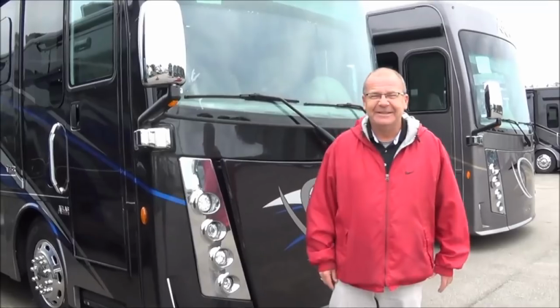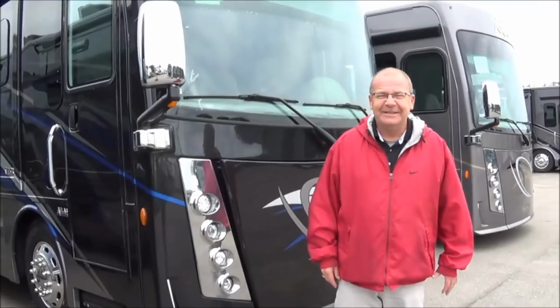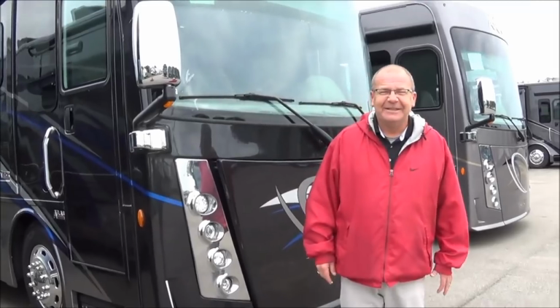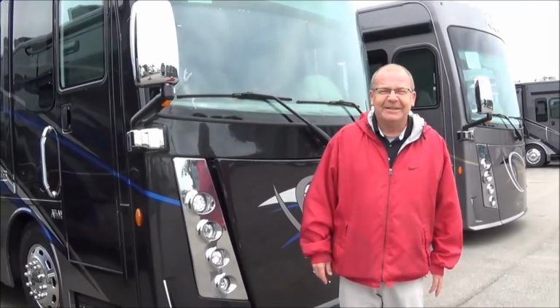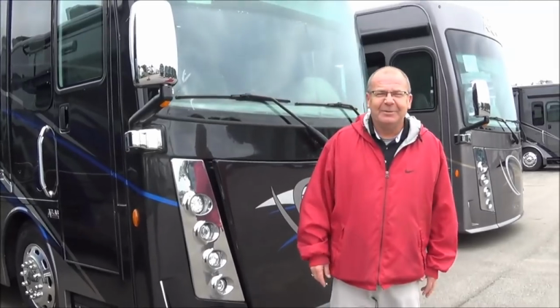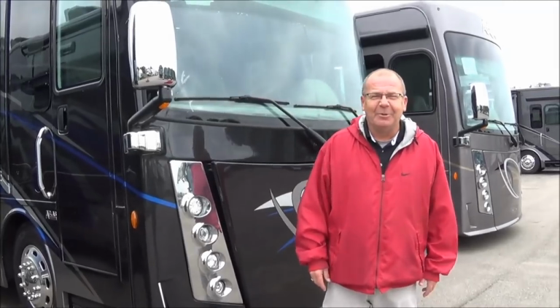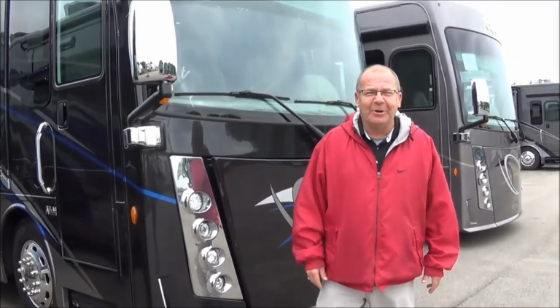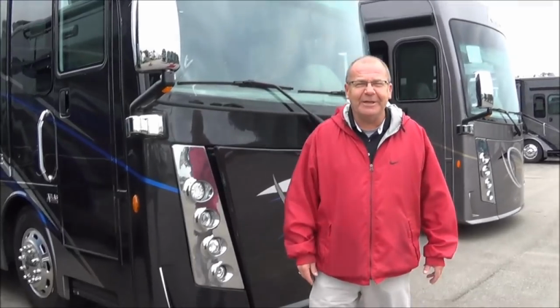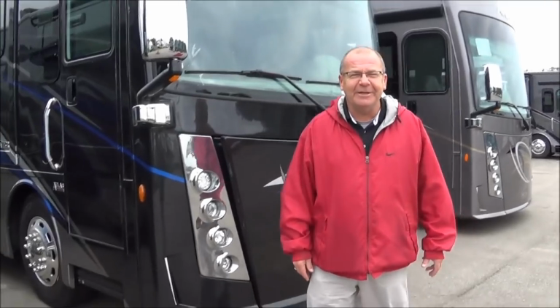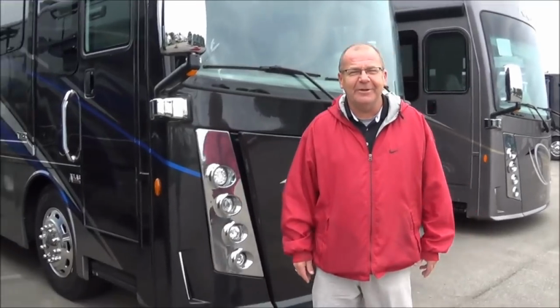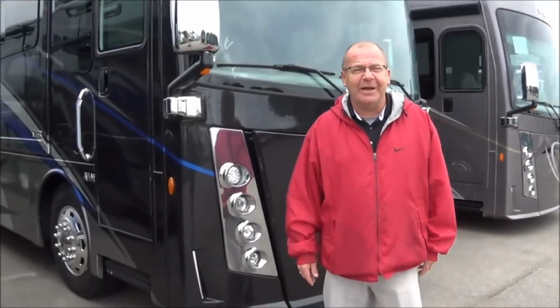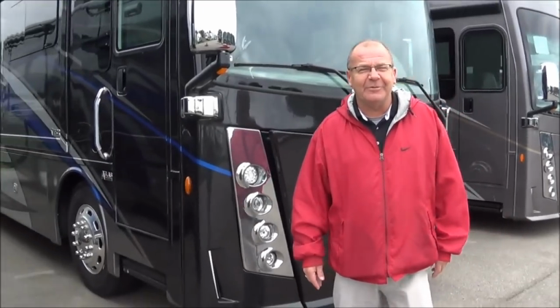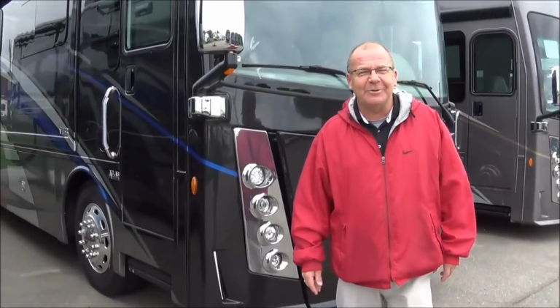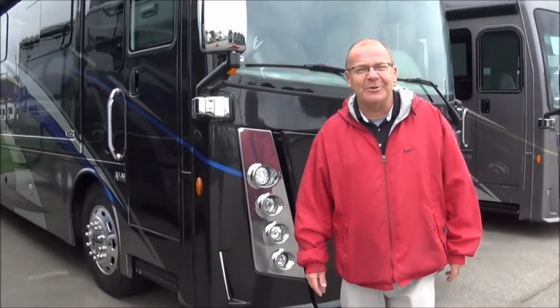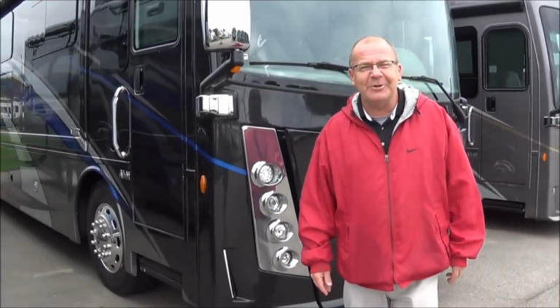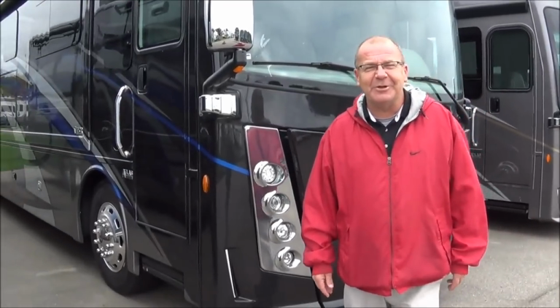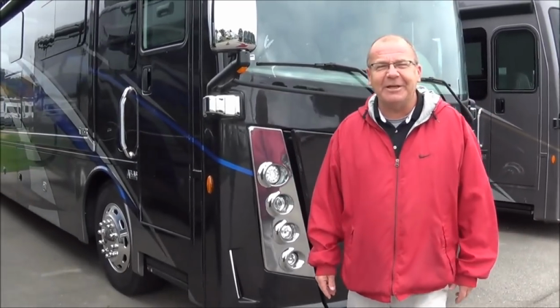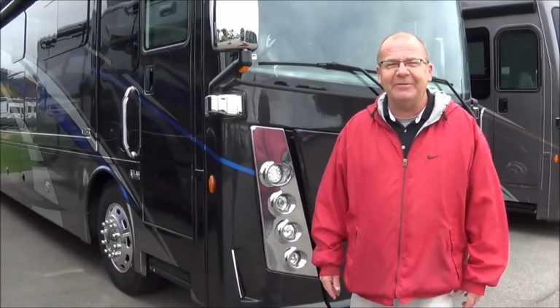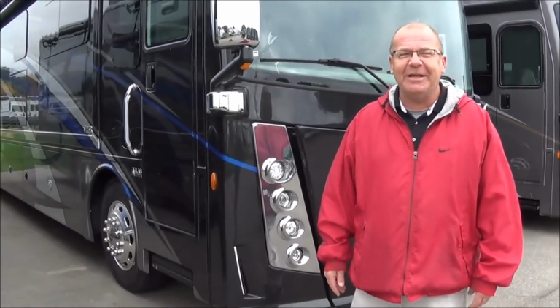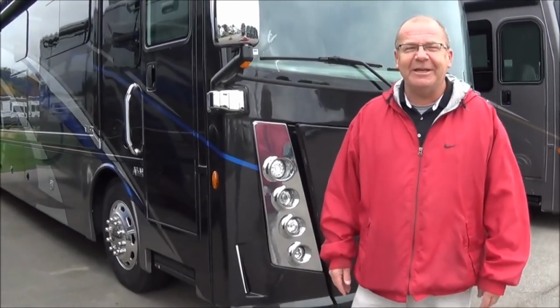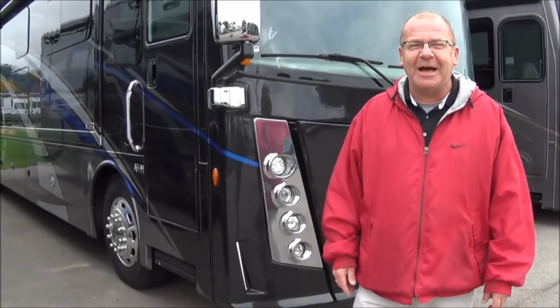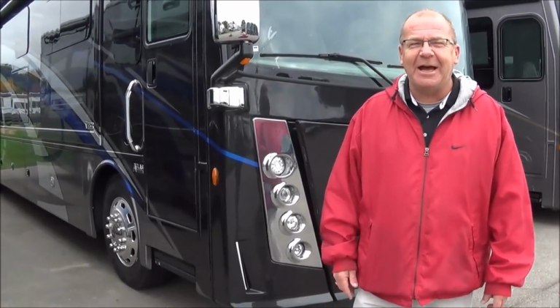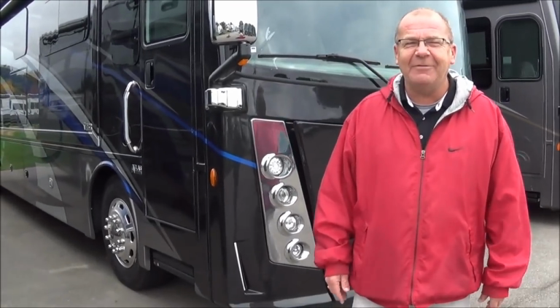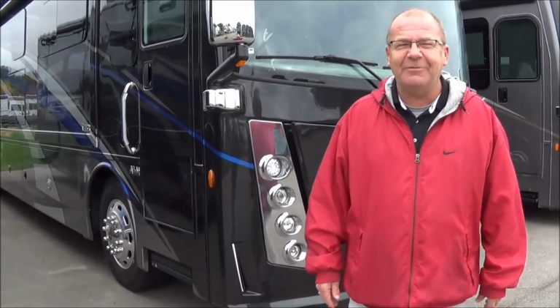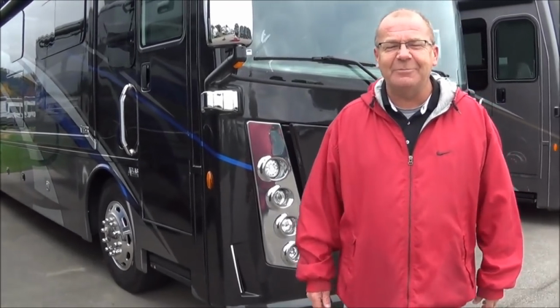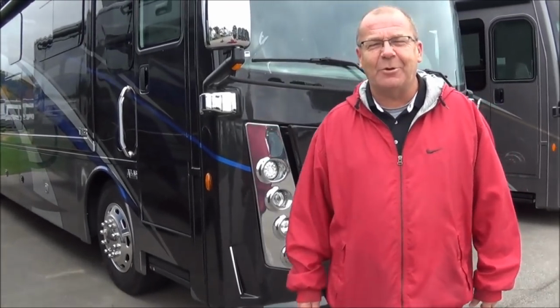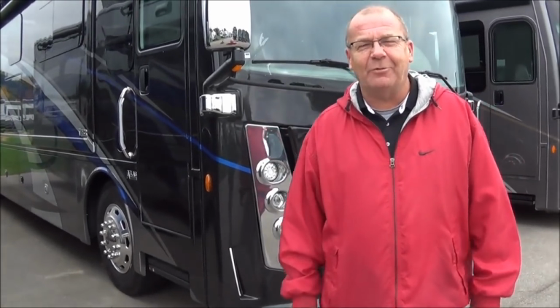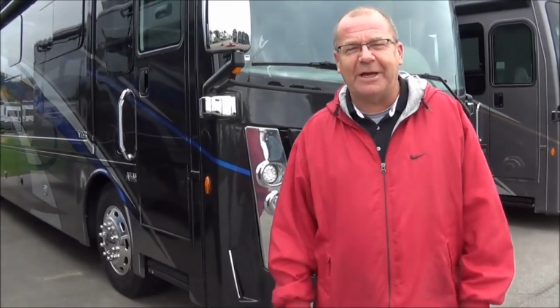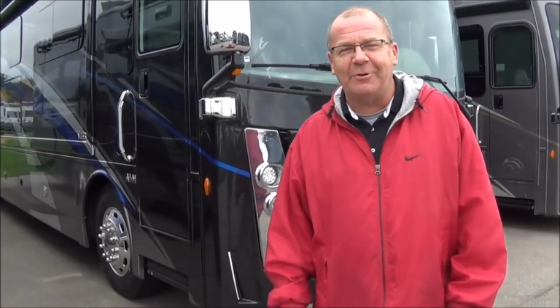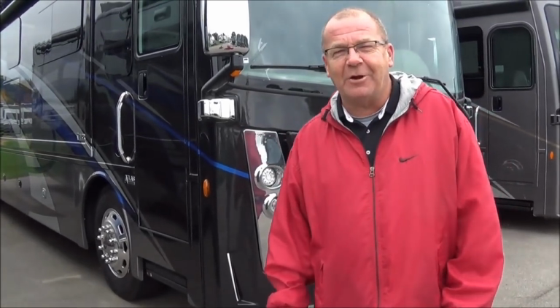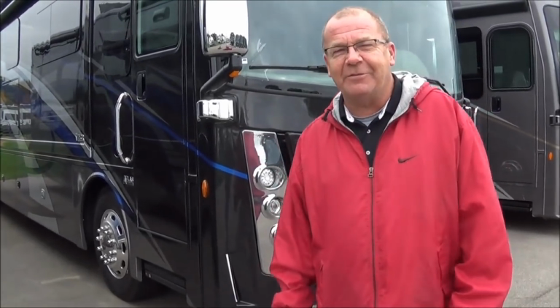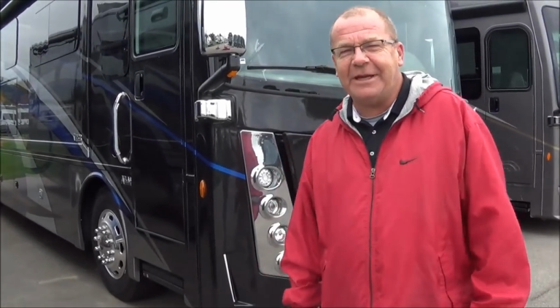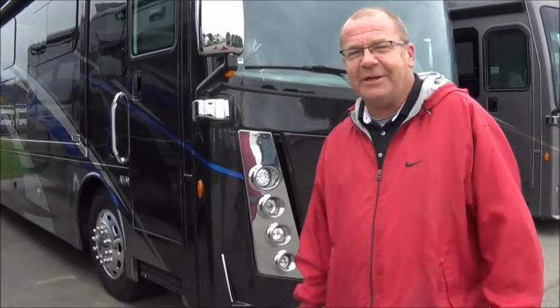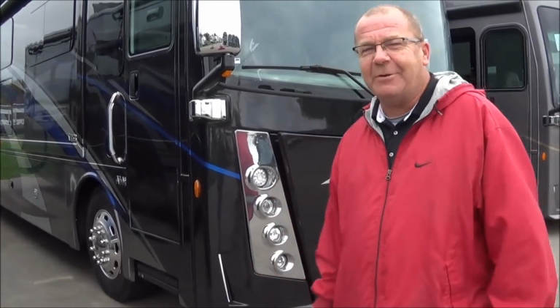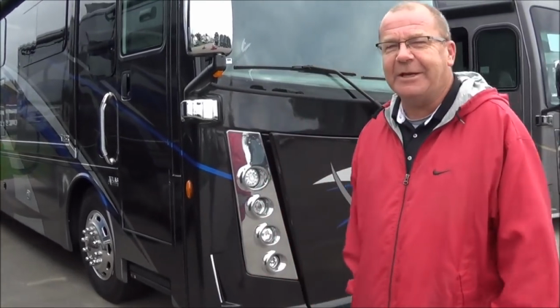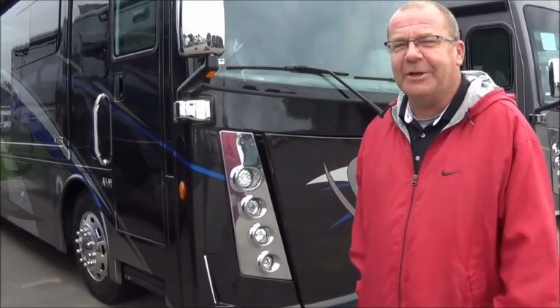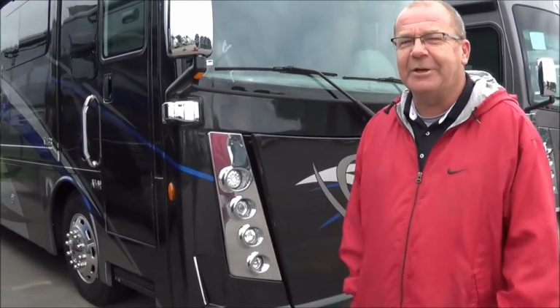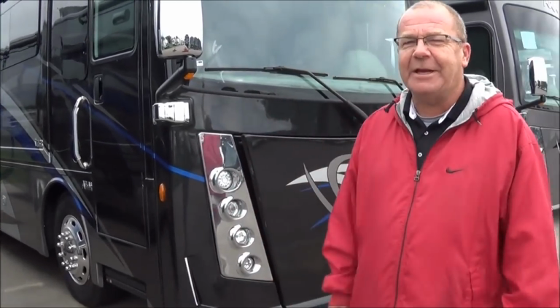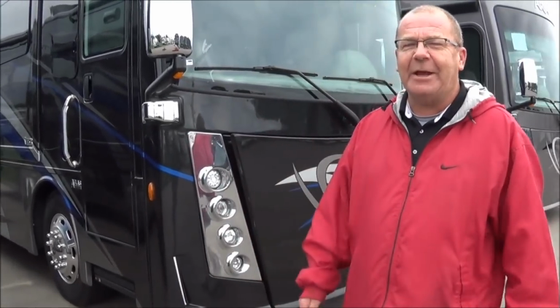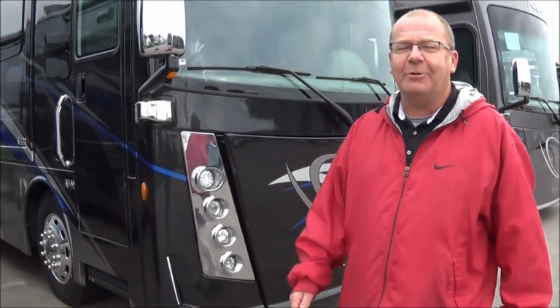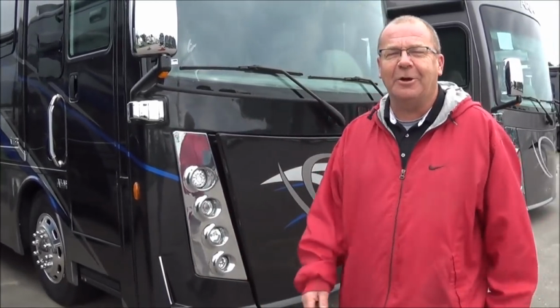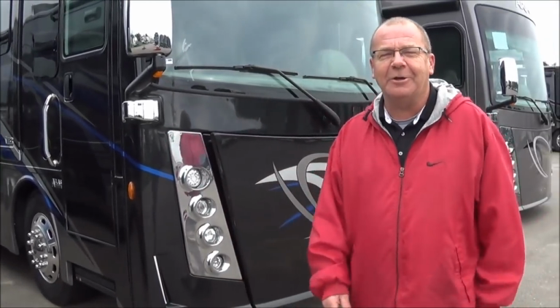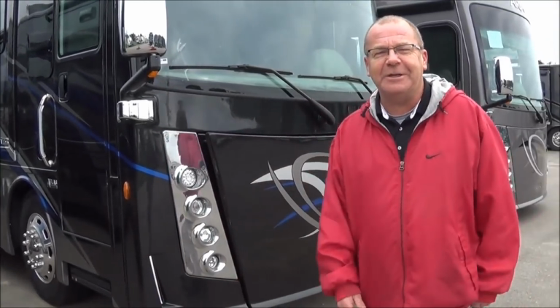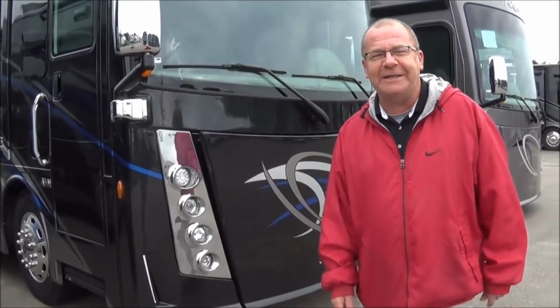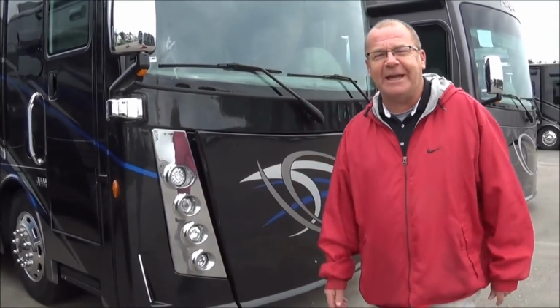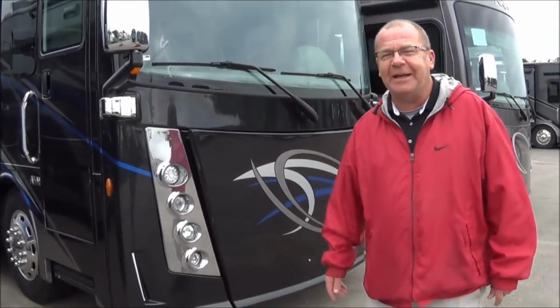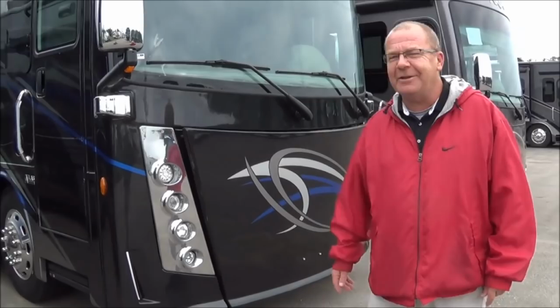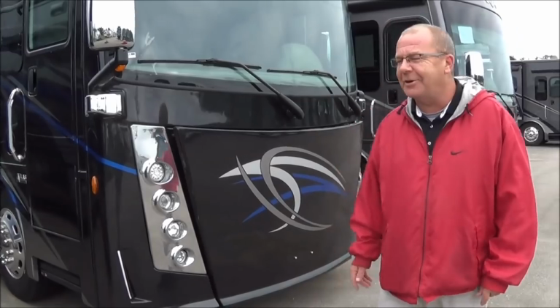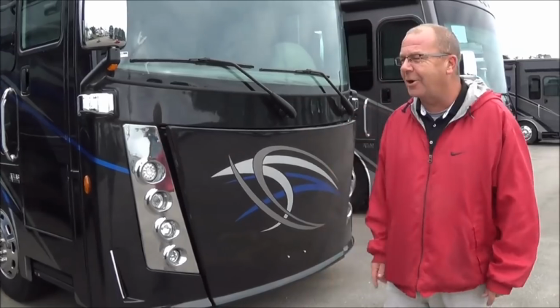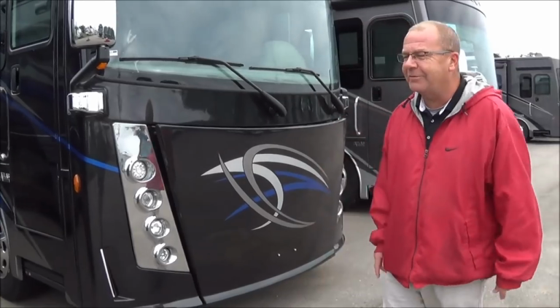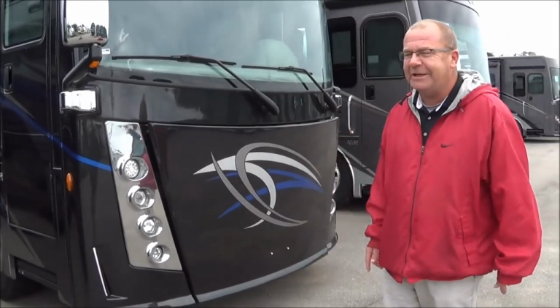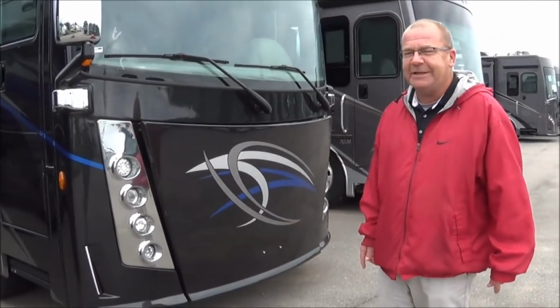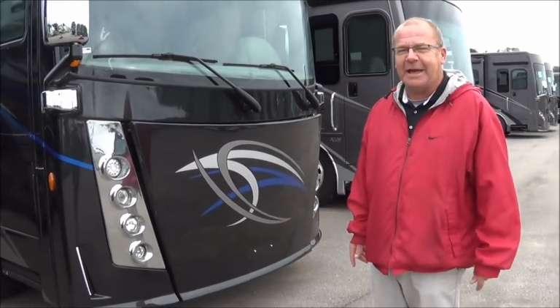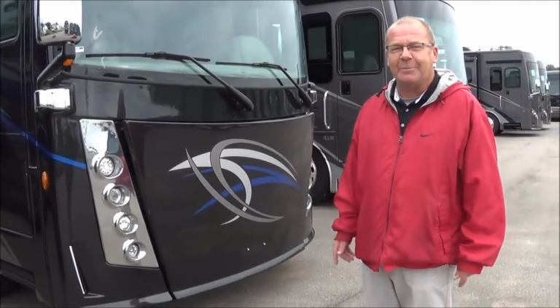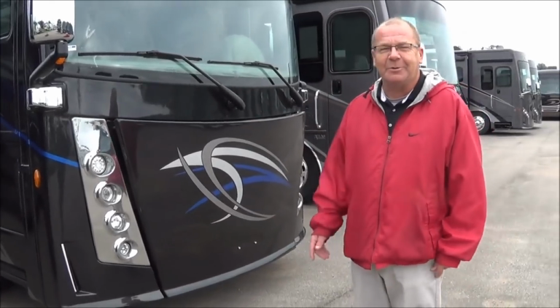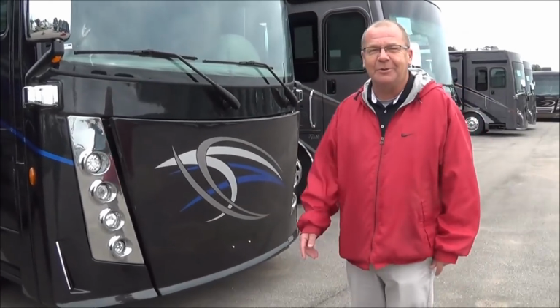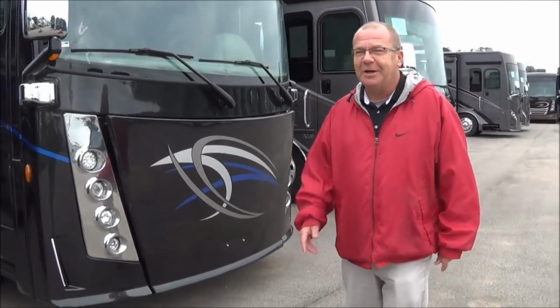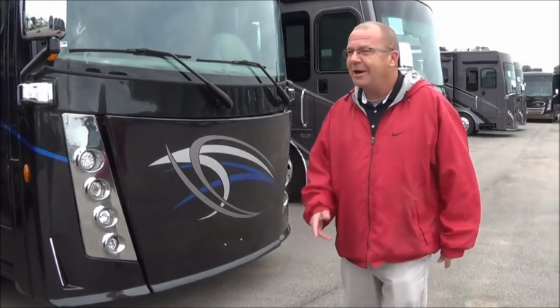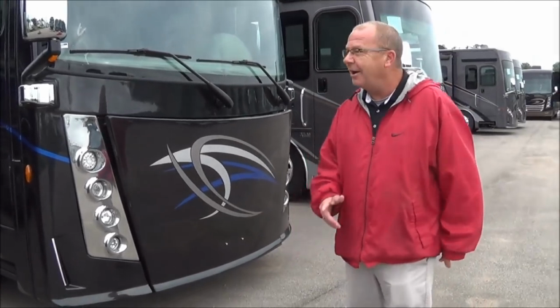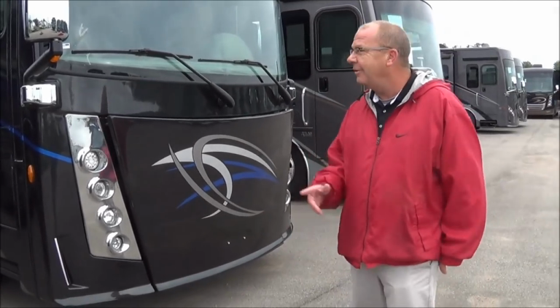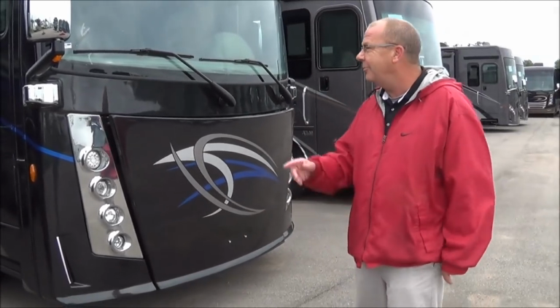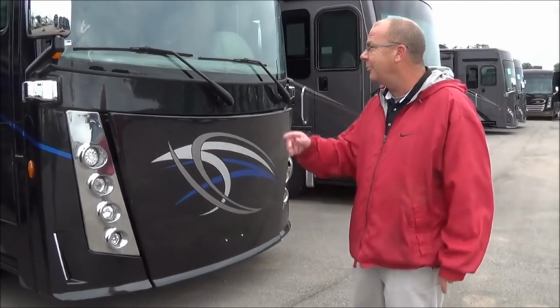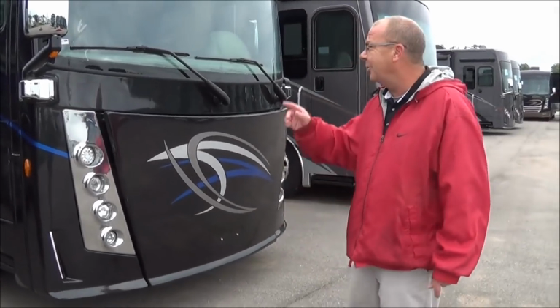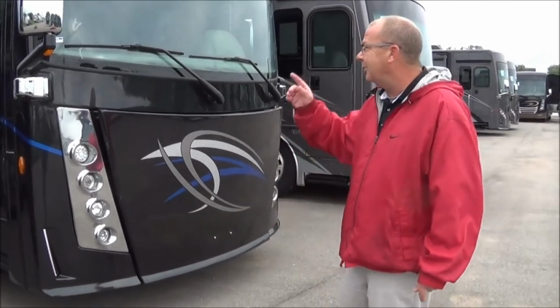Good morning, good afternoon, good evening, live from Total Value RV right here in Elkhart, Indiana, the RV capital of the world.